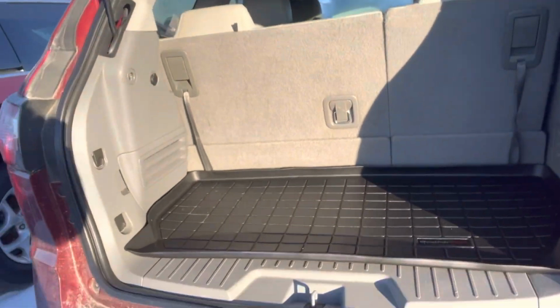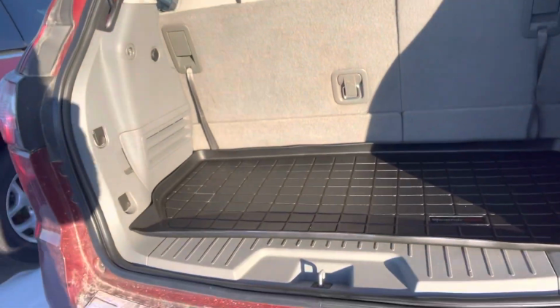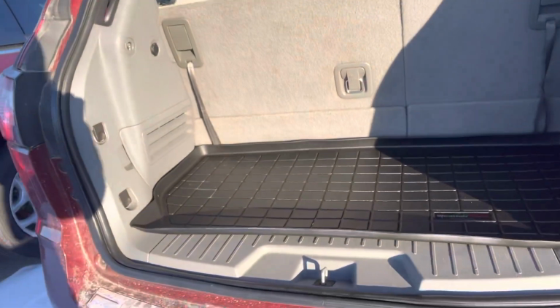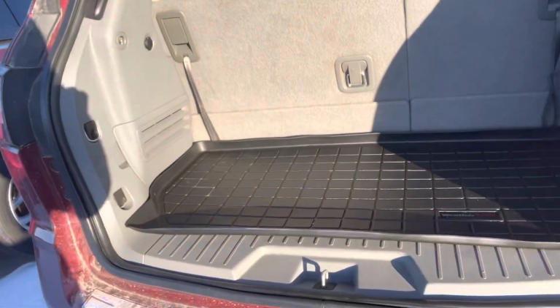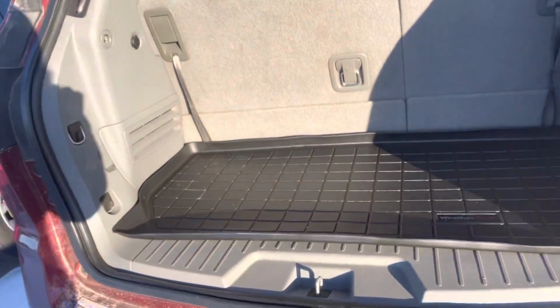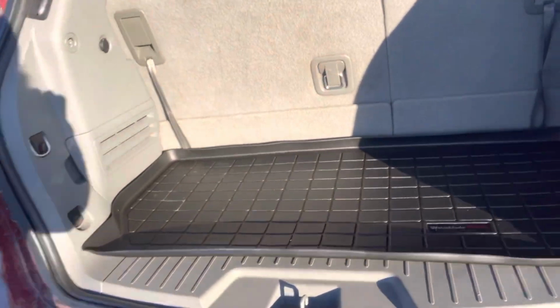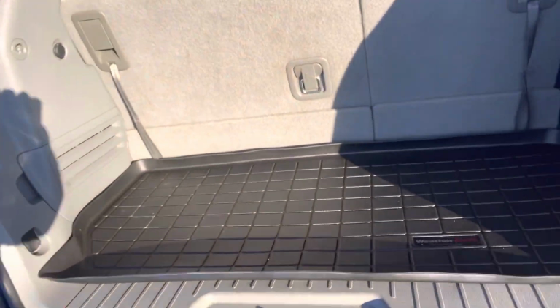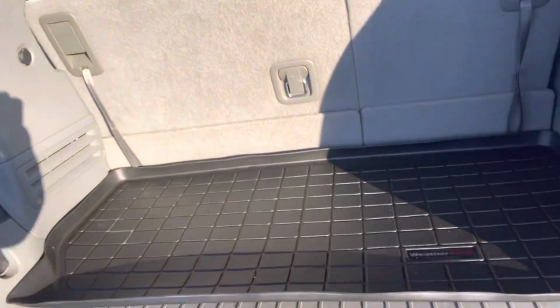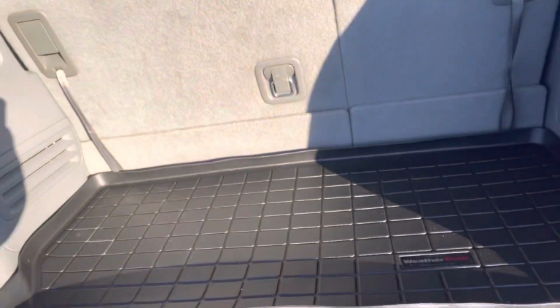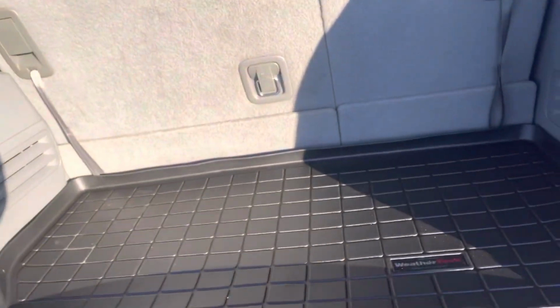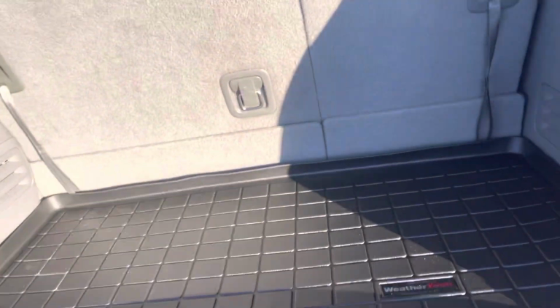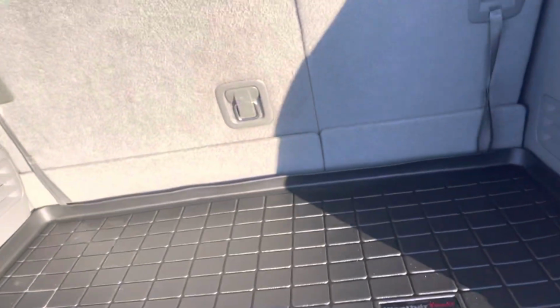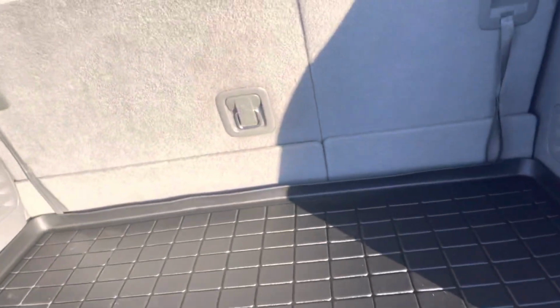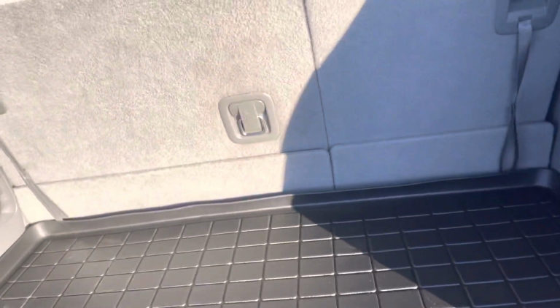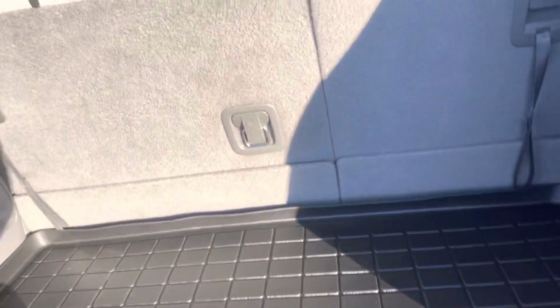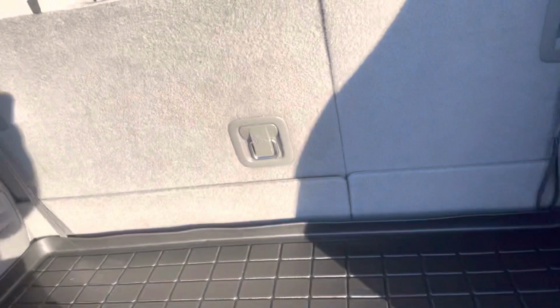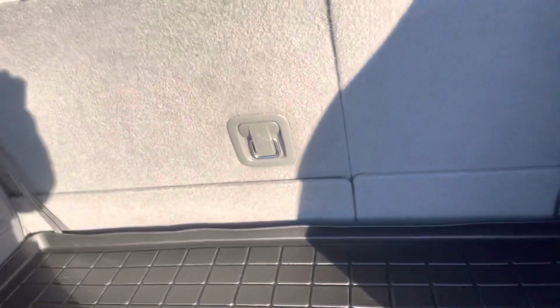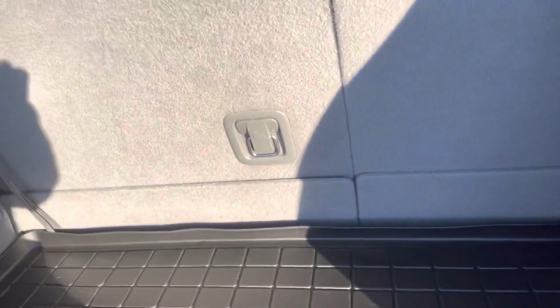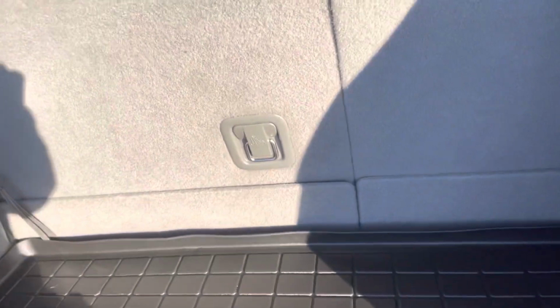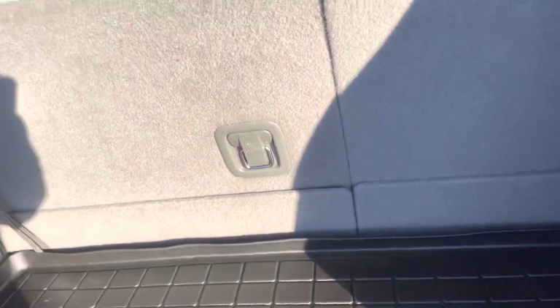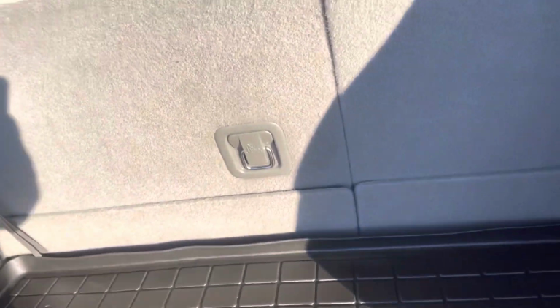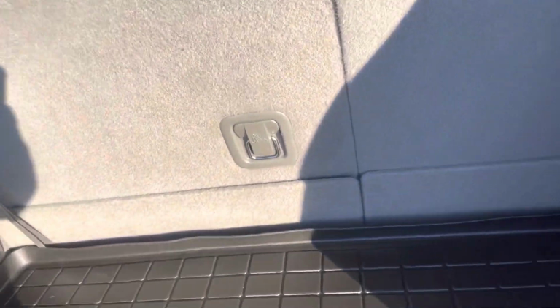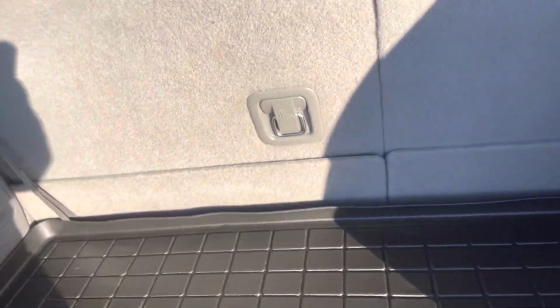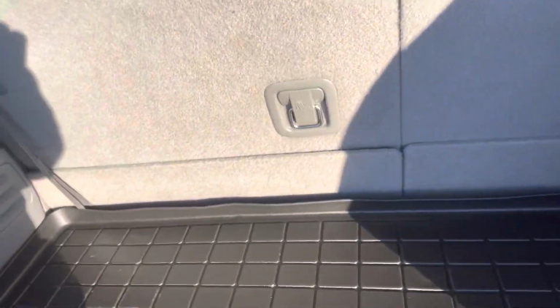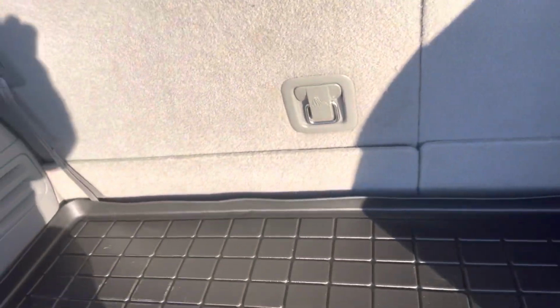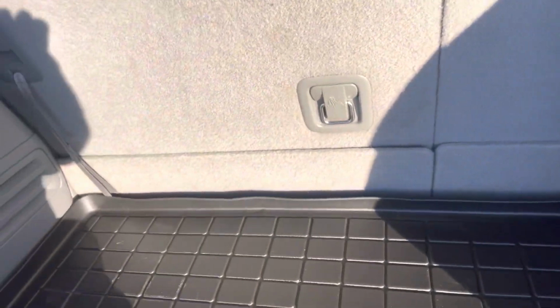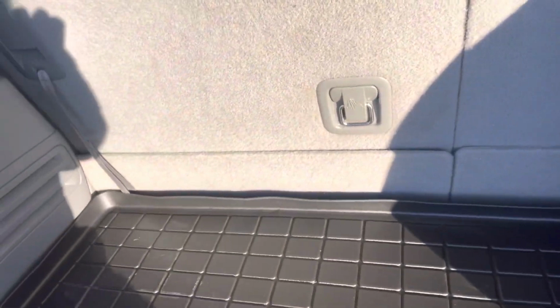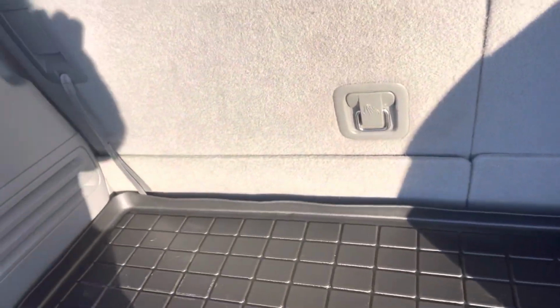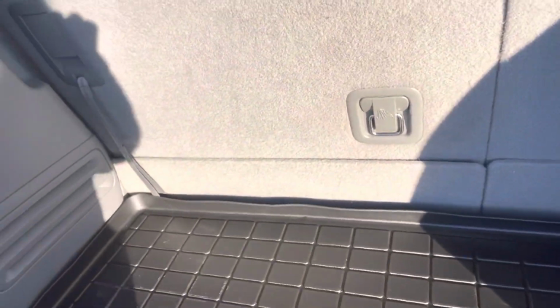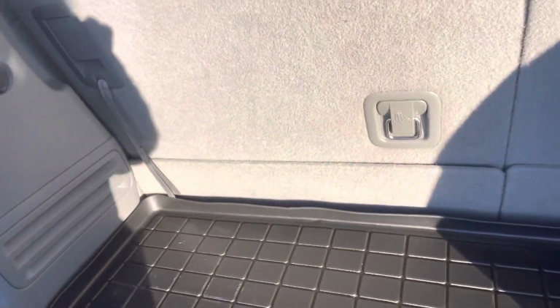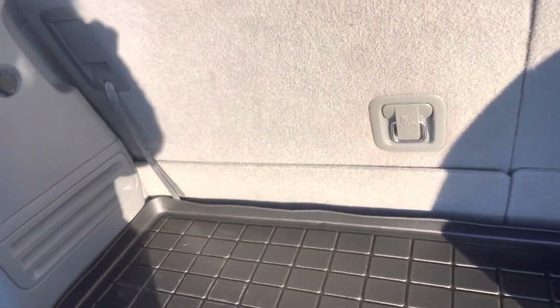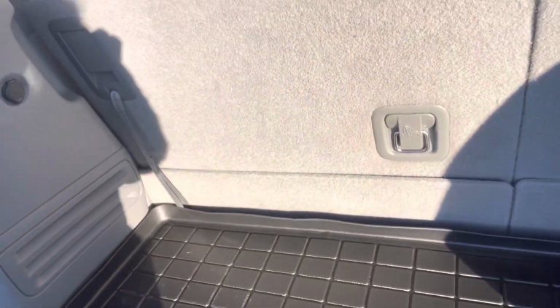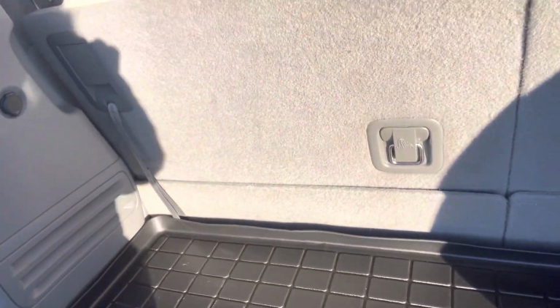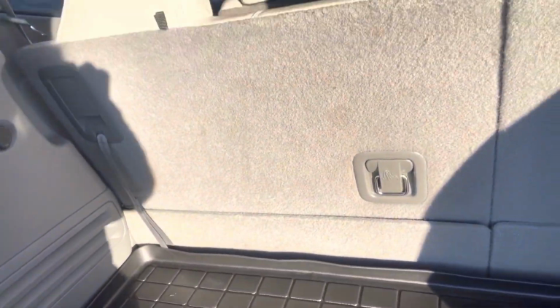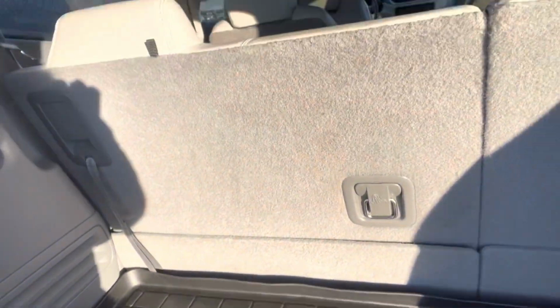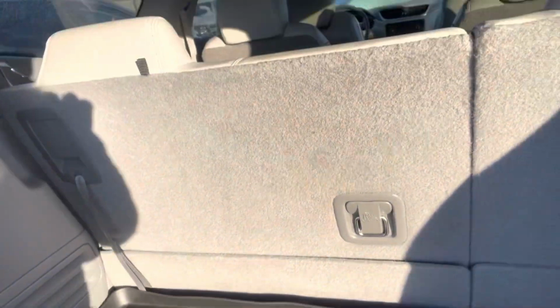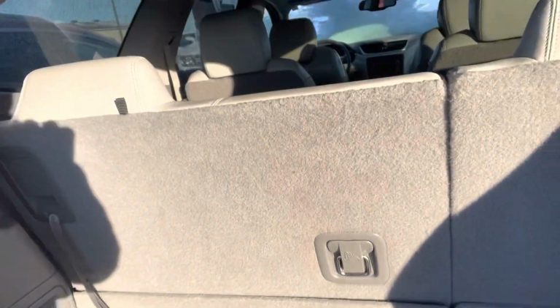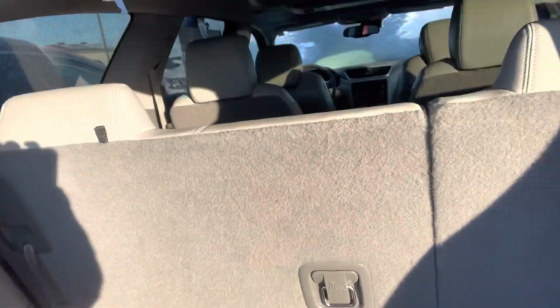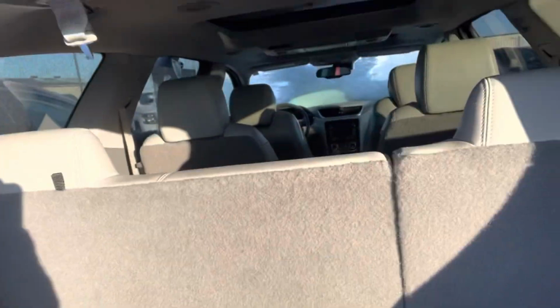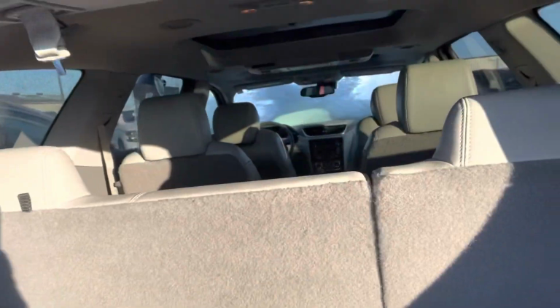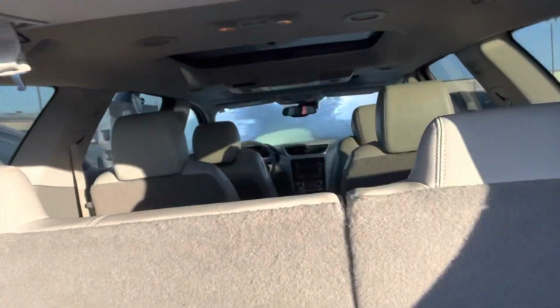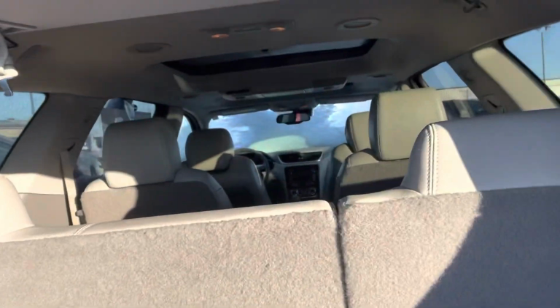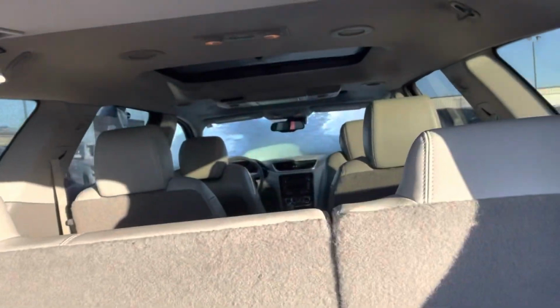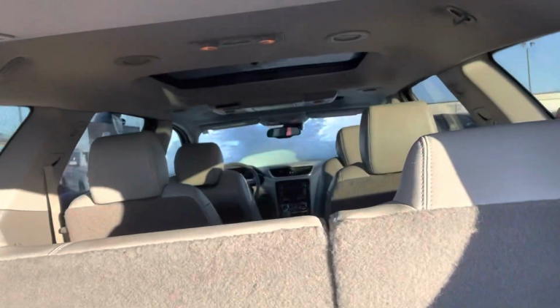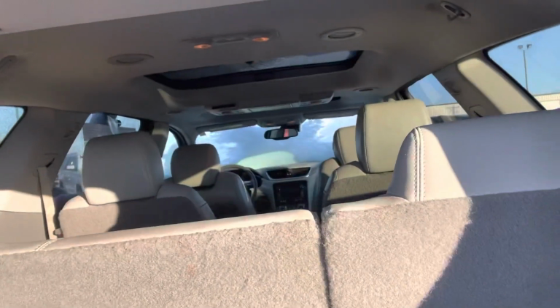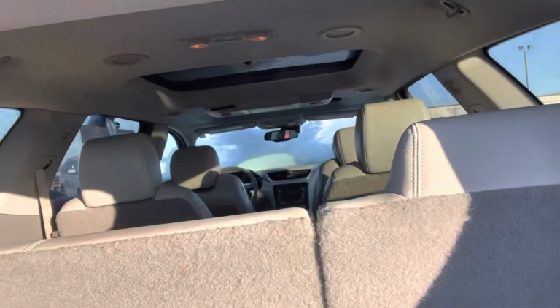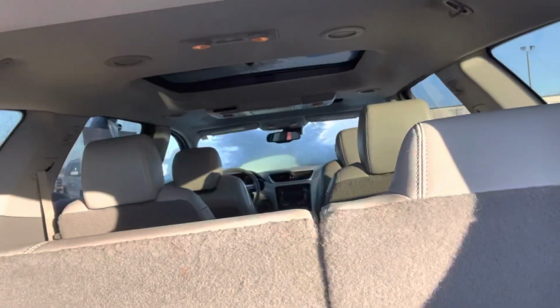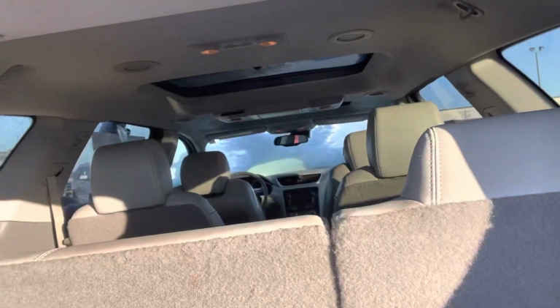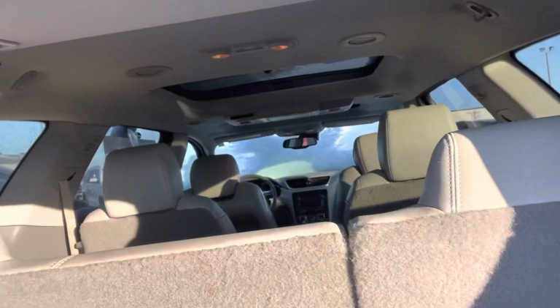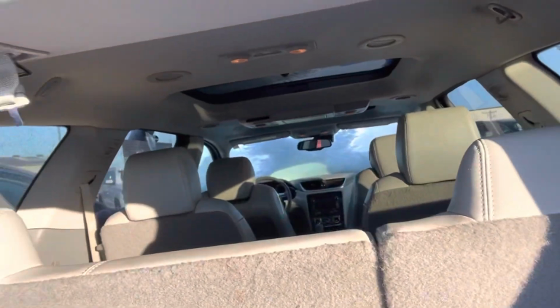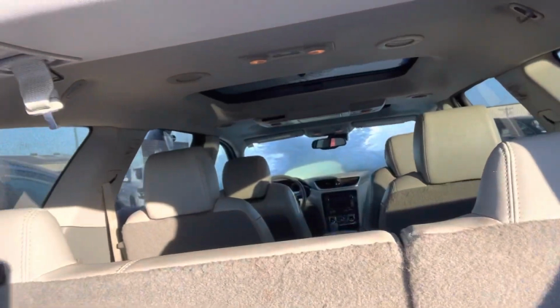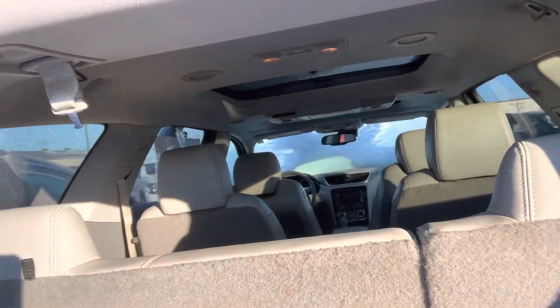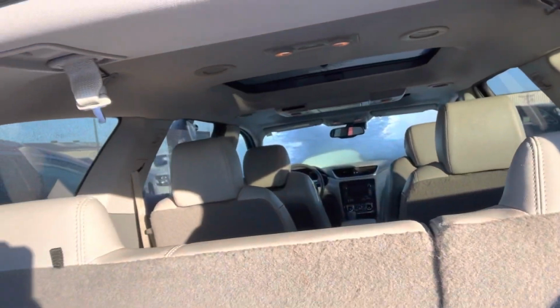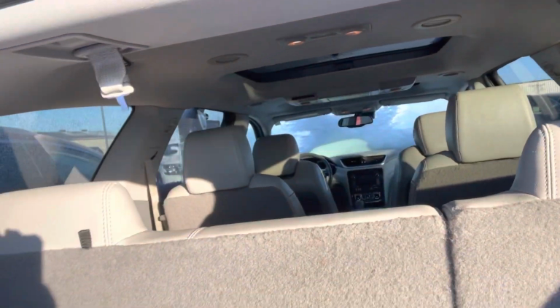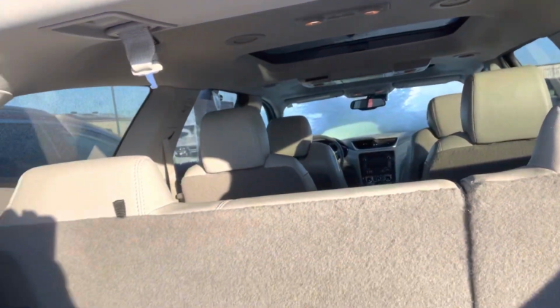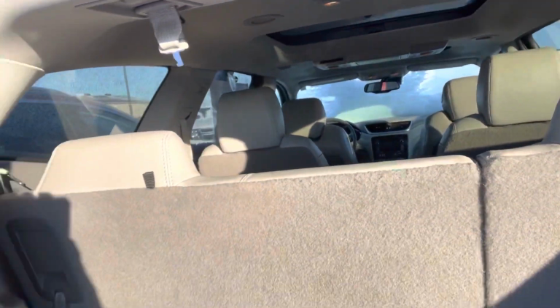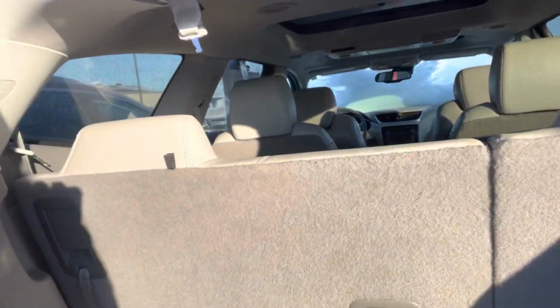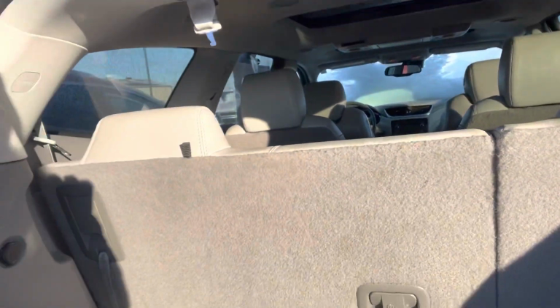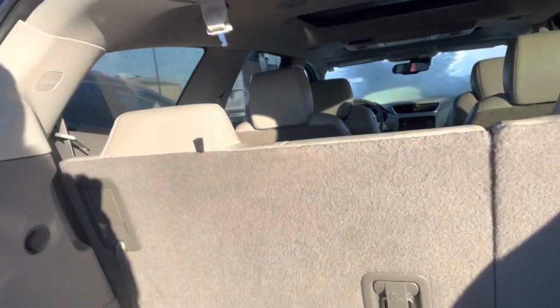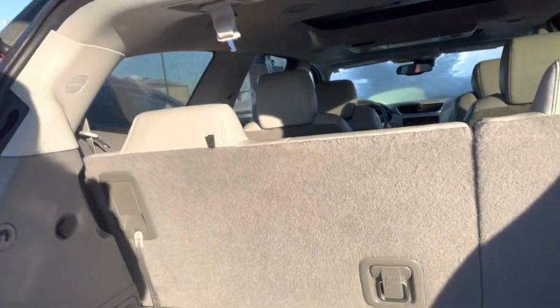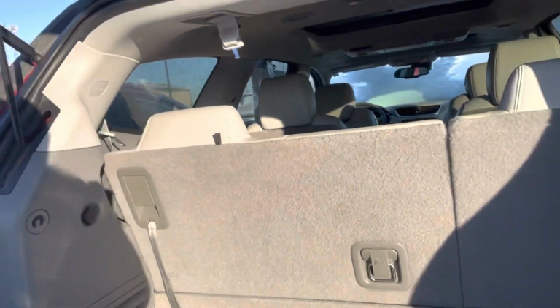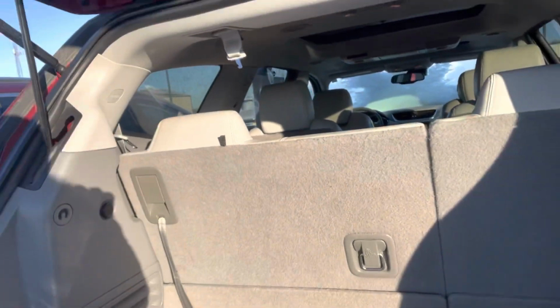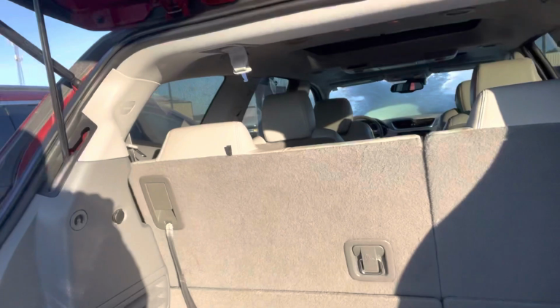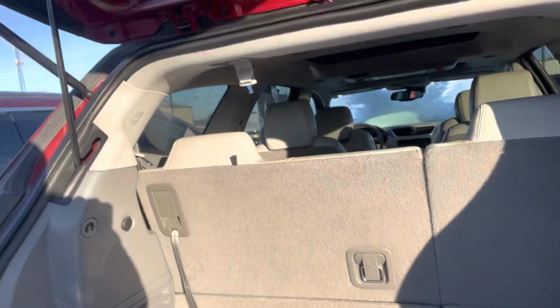It's got a super nice WeatherTech mat in the back to help protect the carpet back here, and third row seating as well.